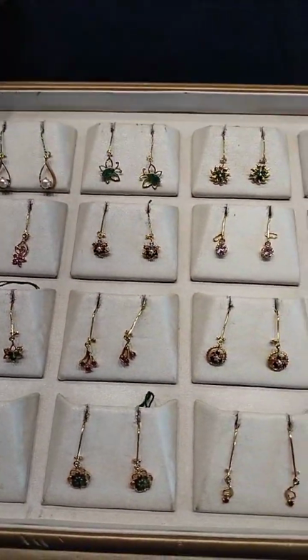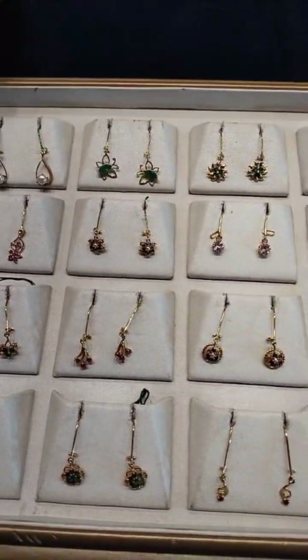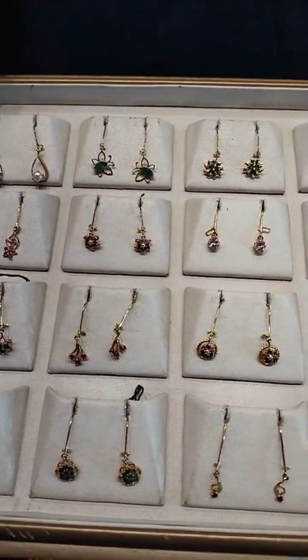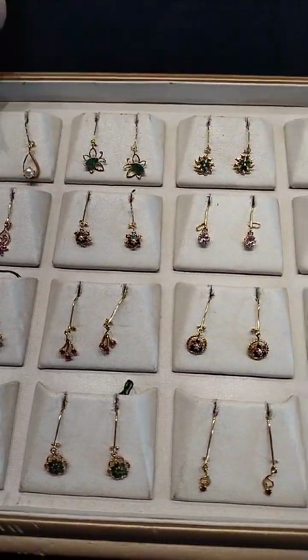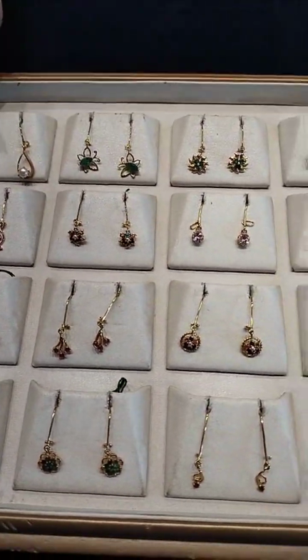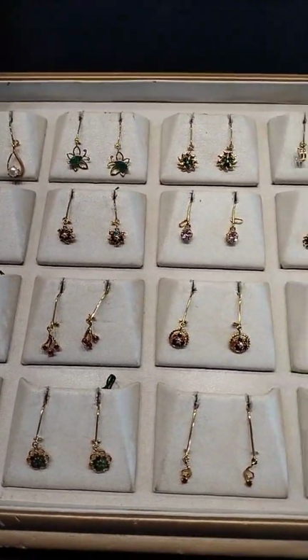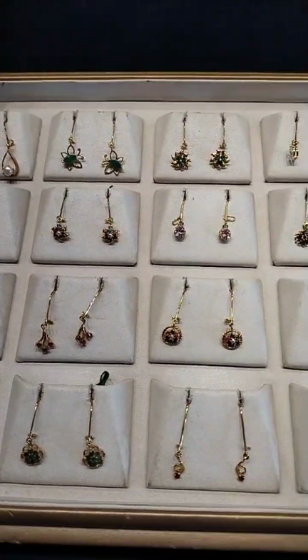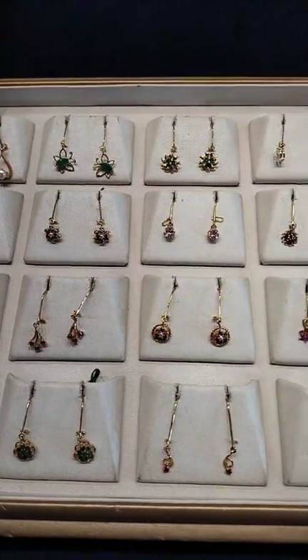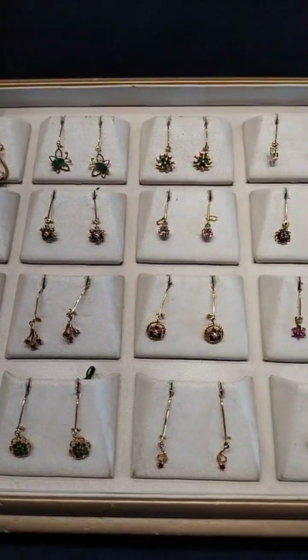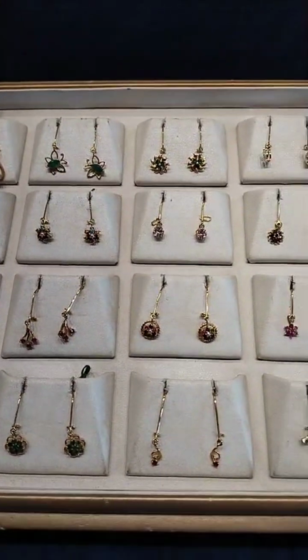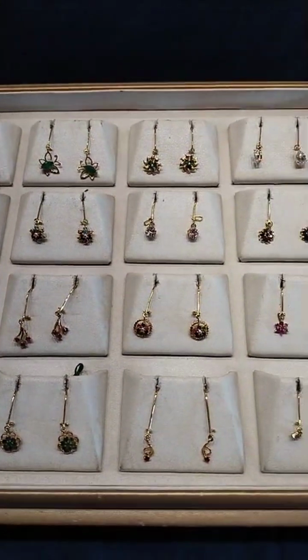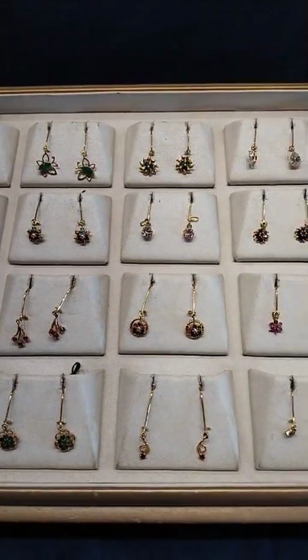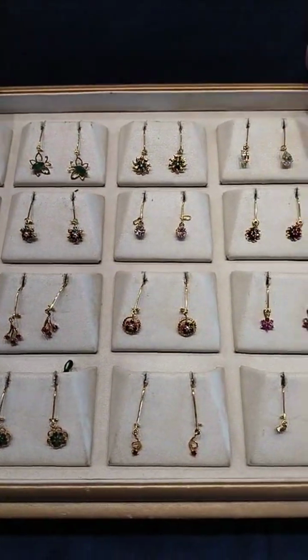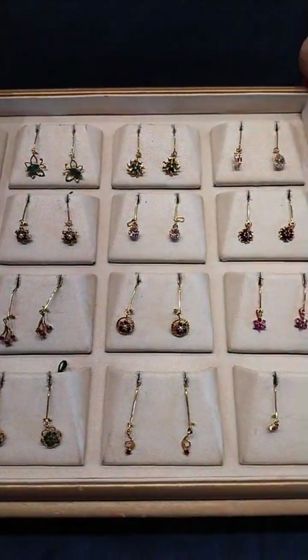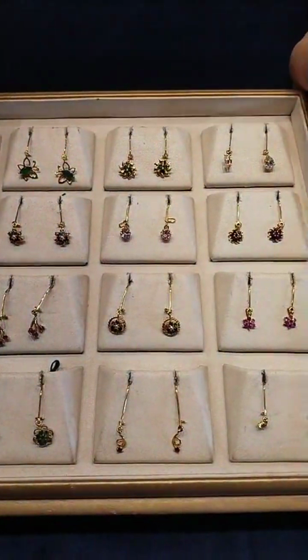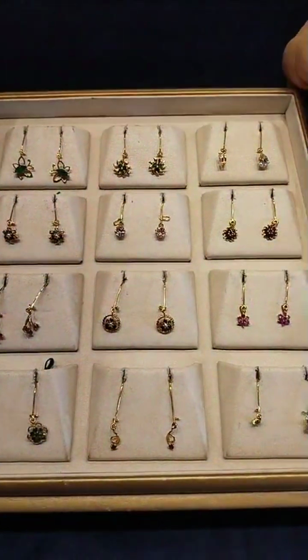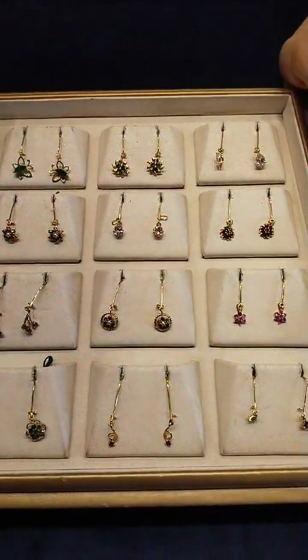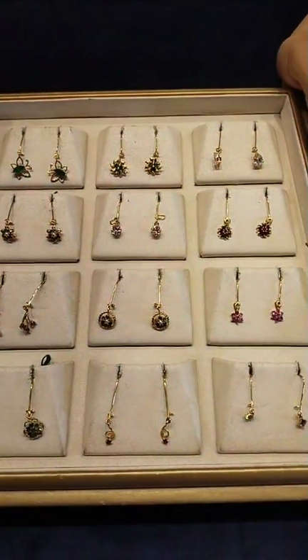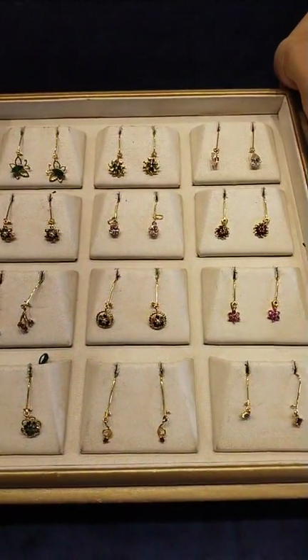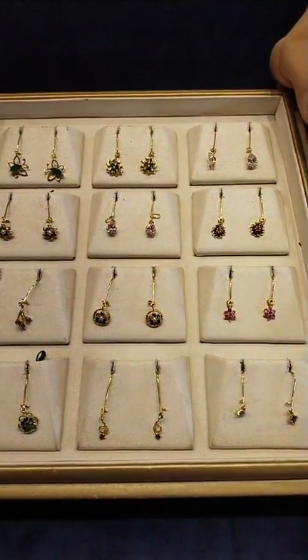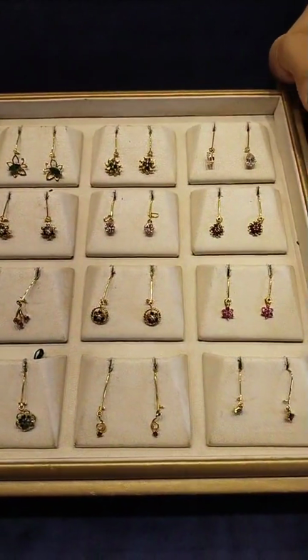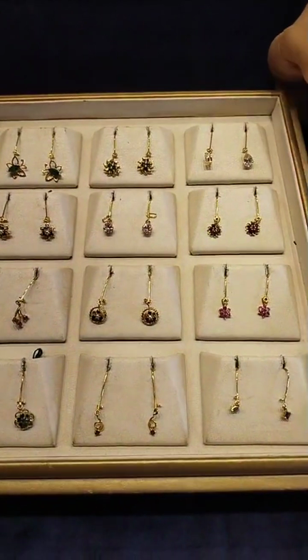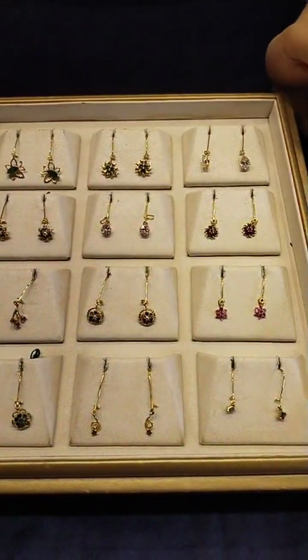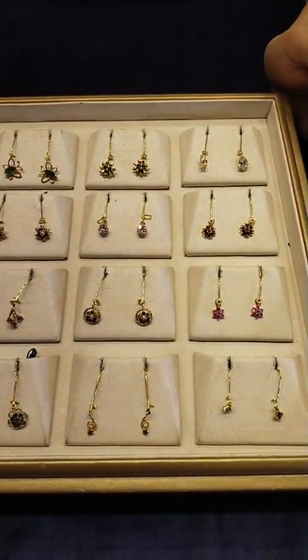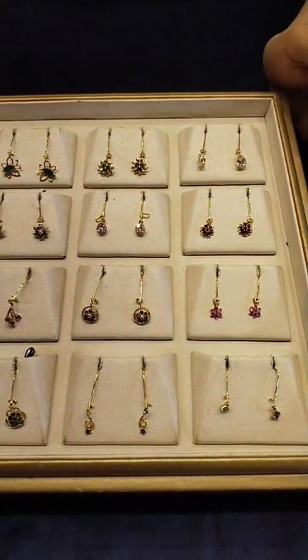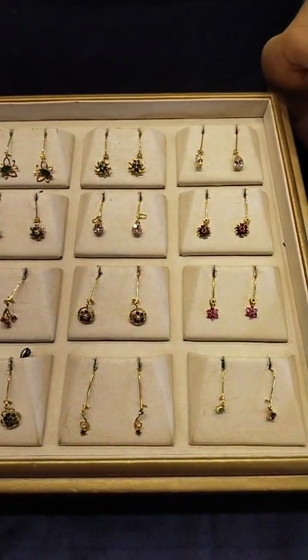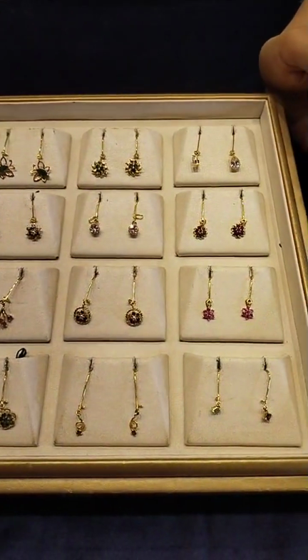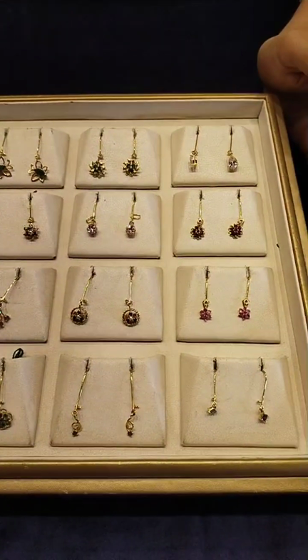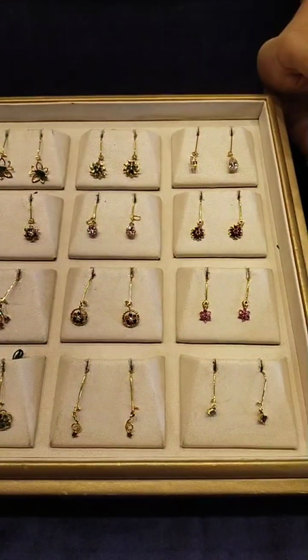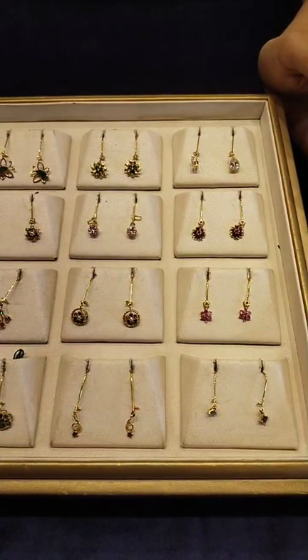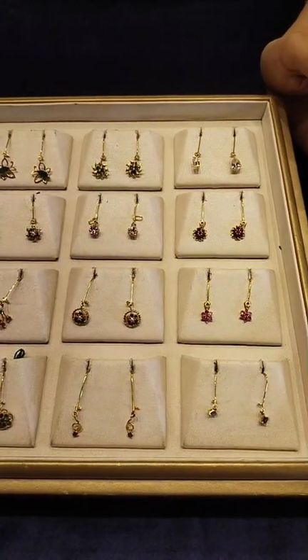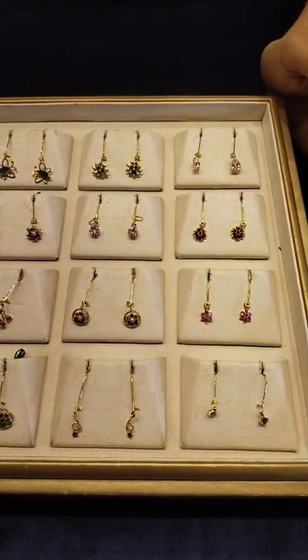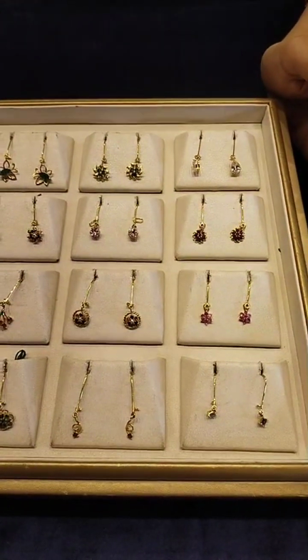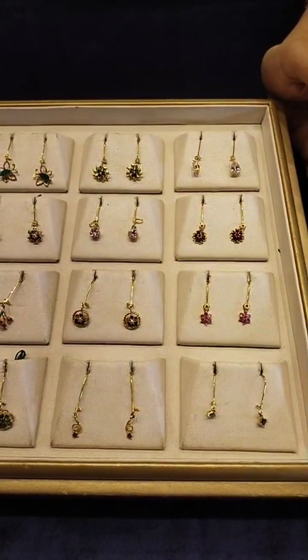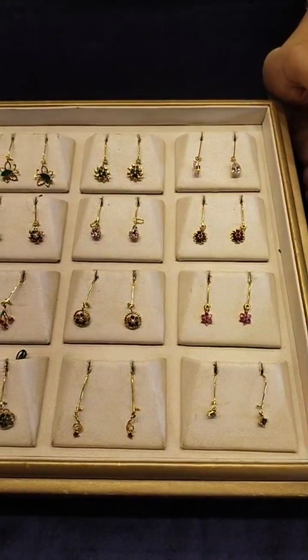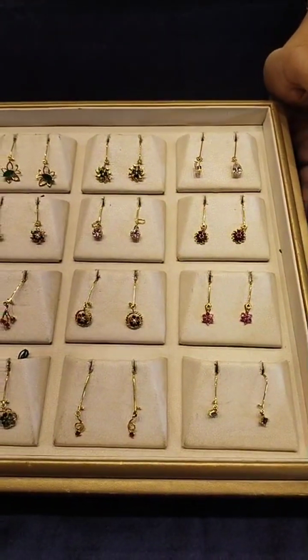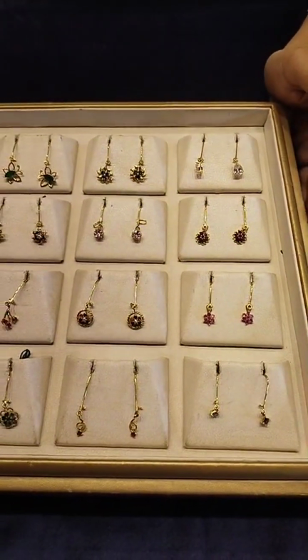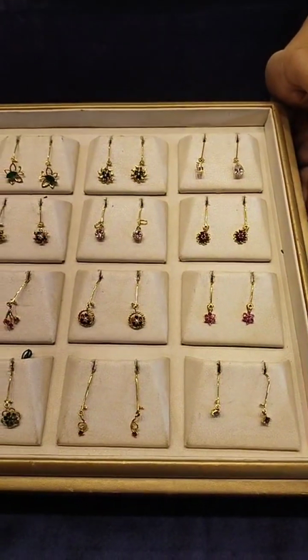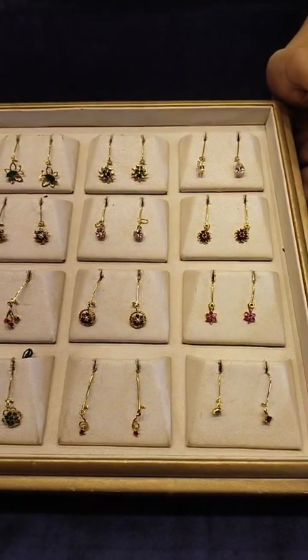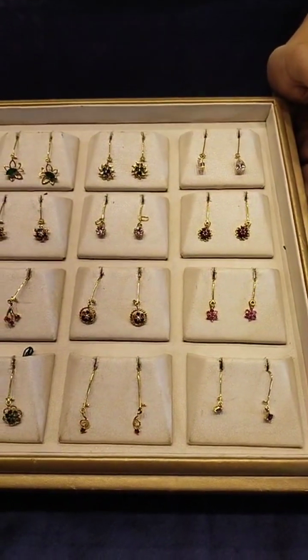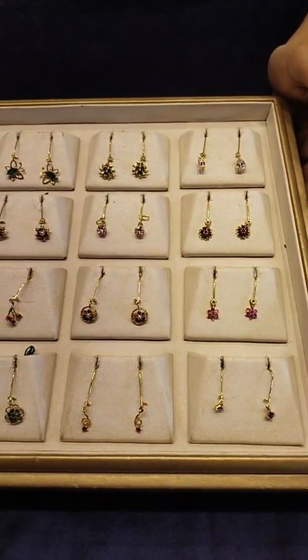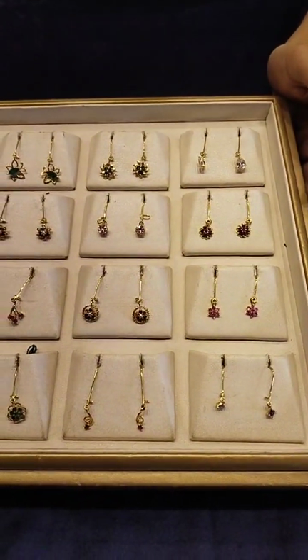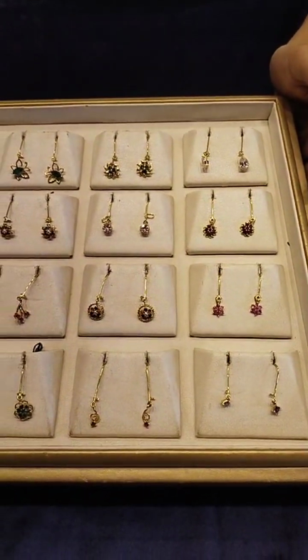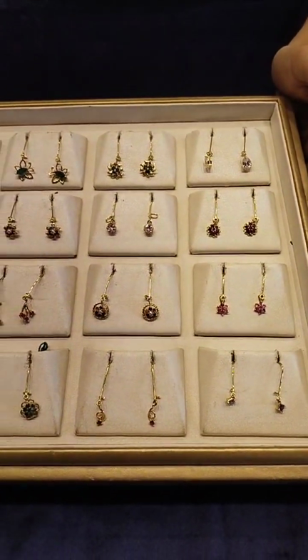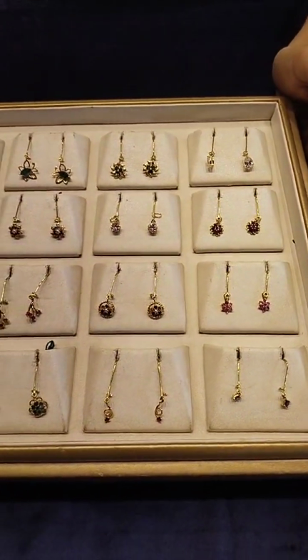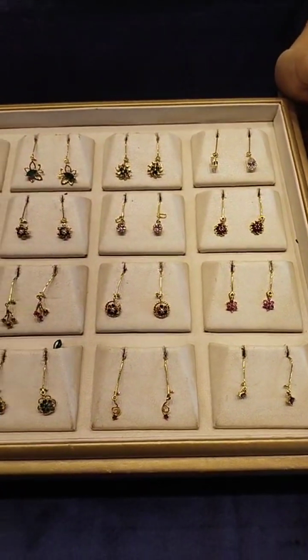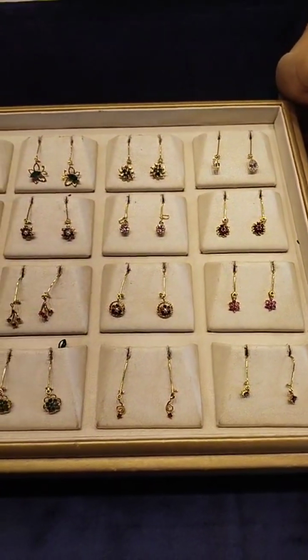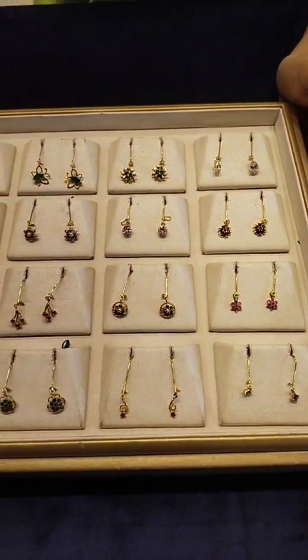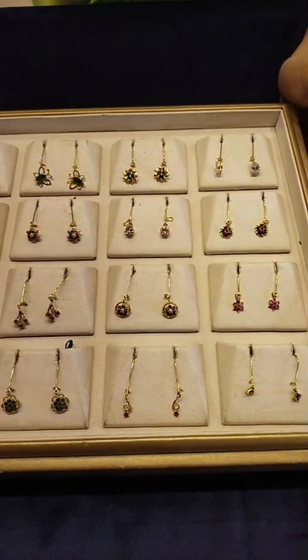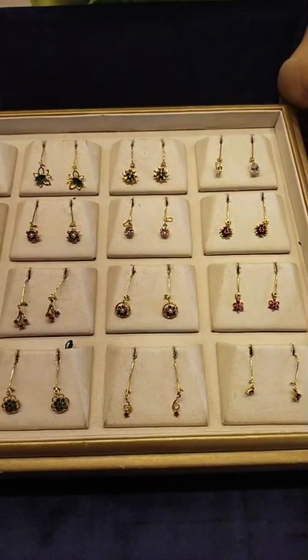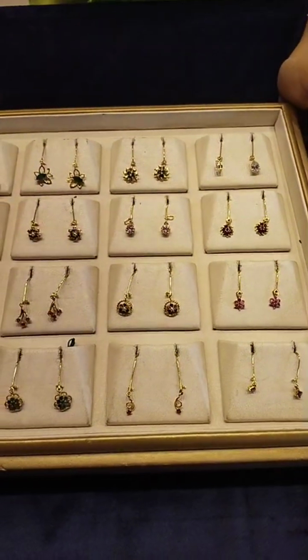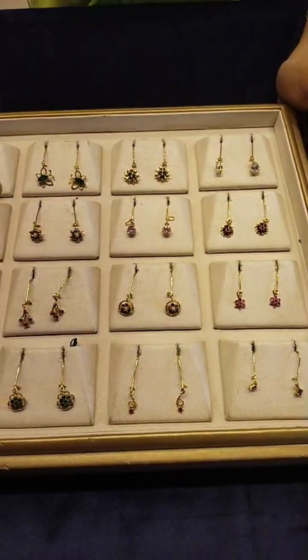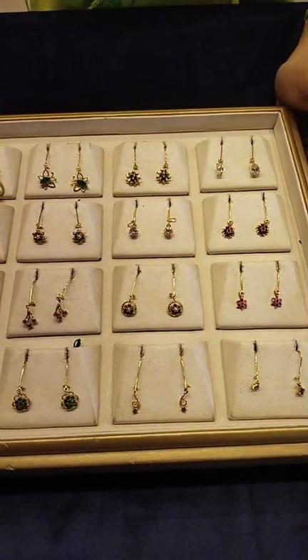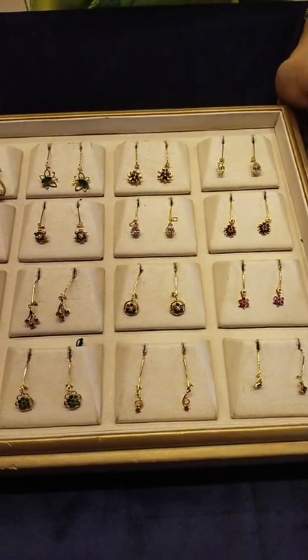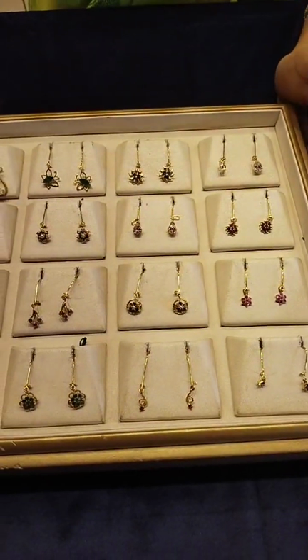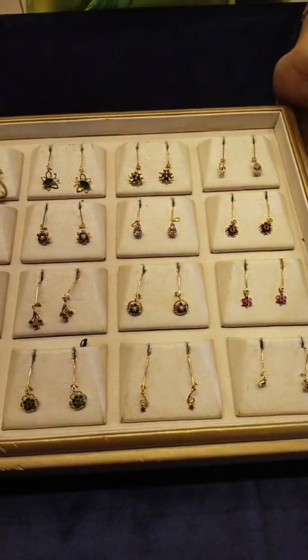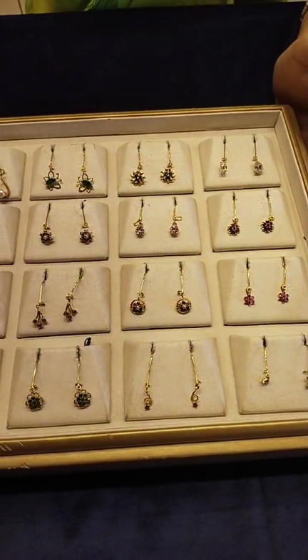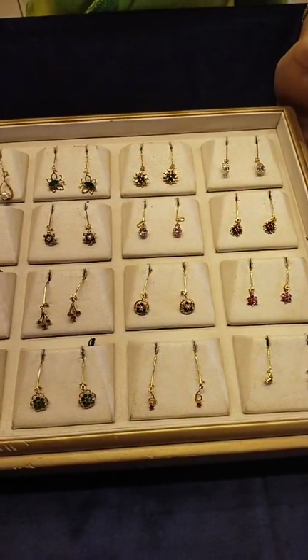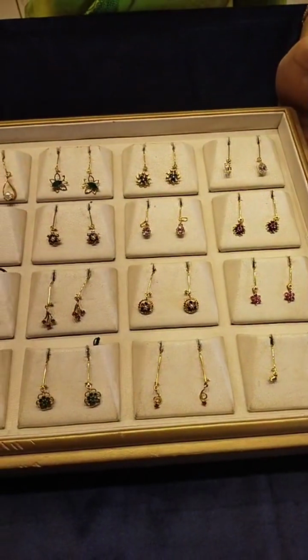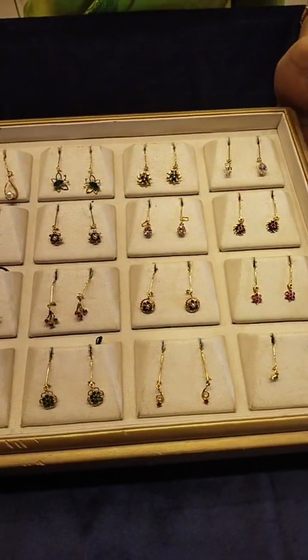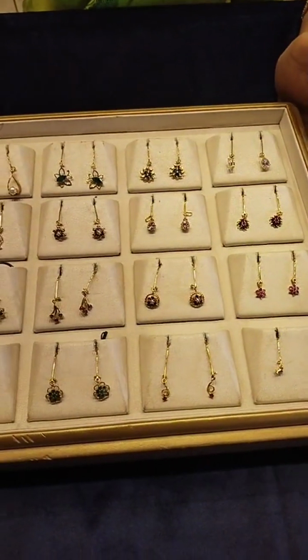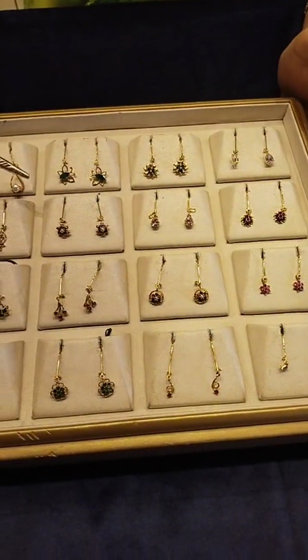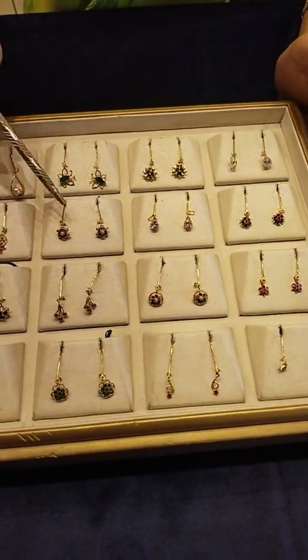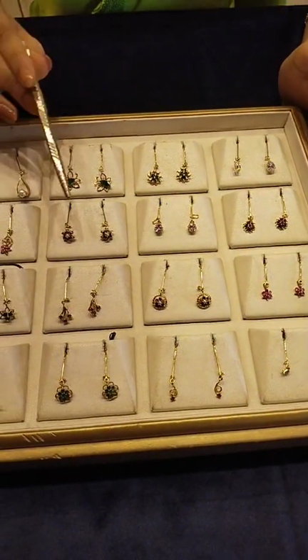This is a very good collection of hanging earrings.